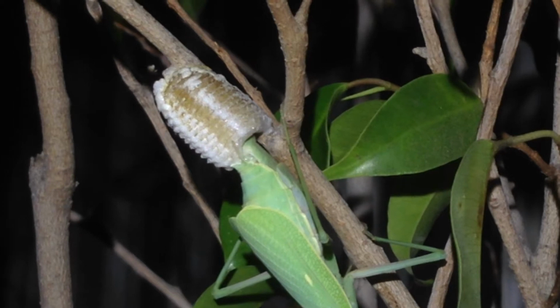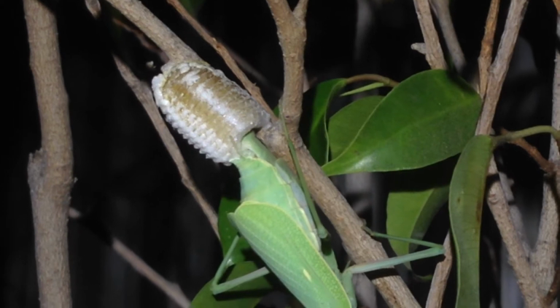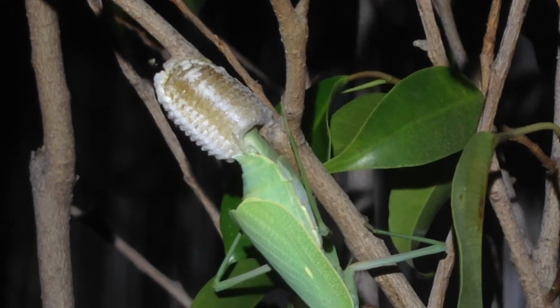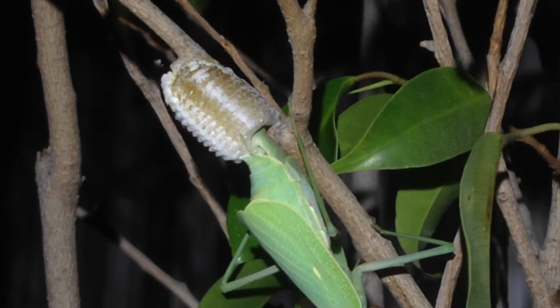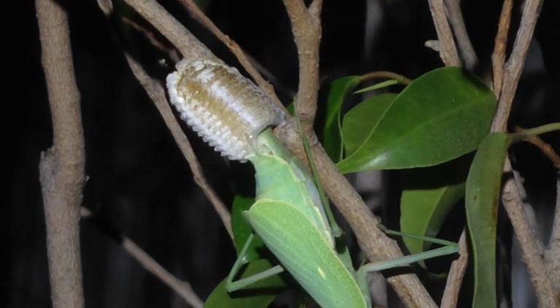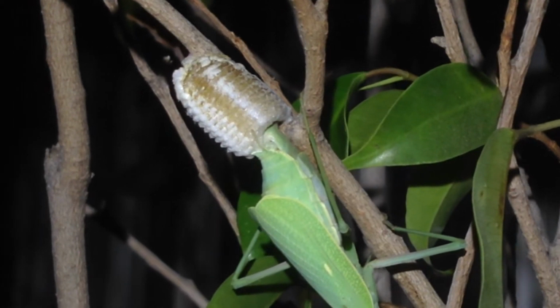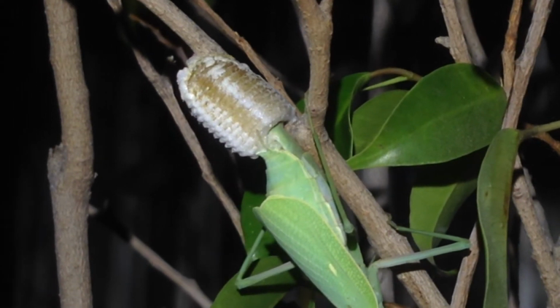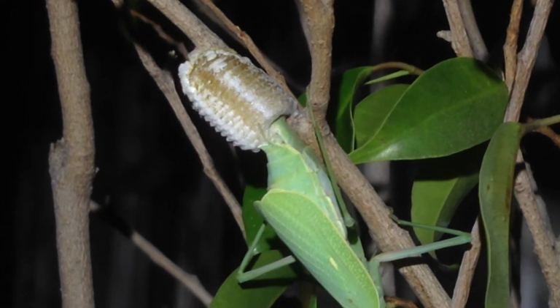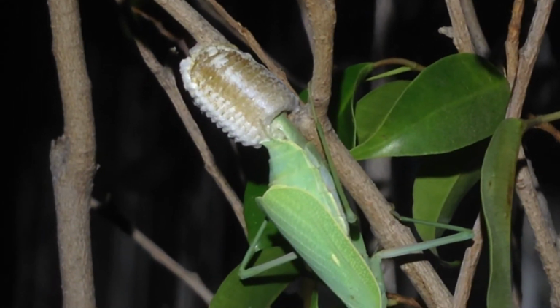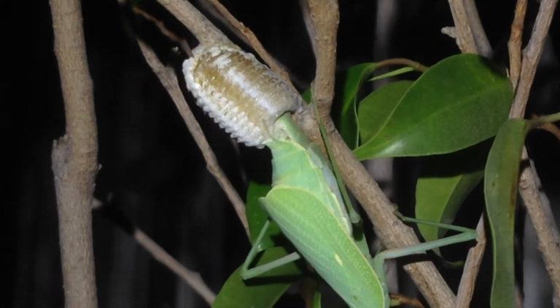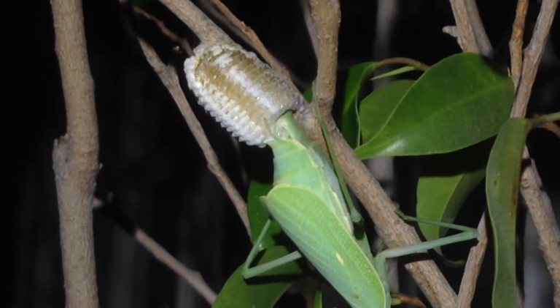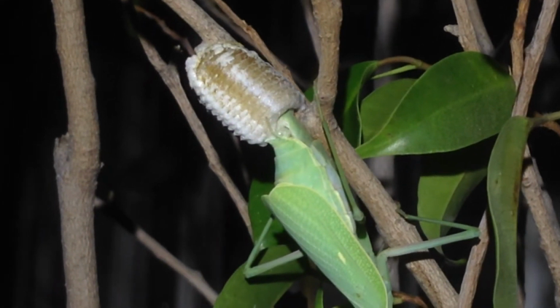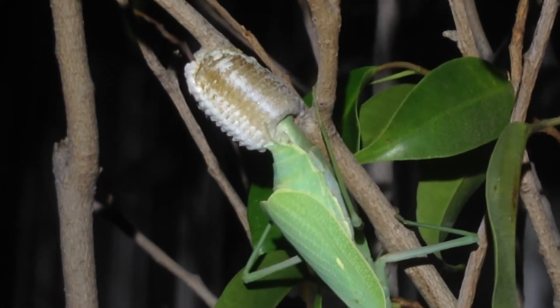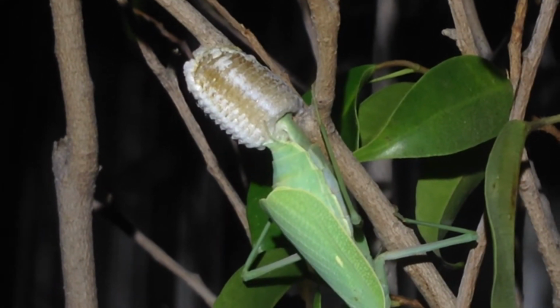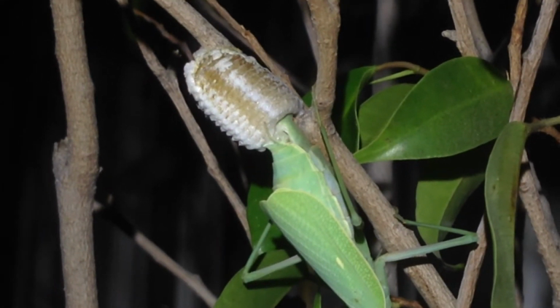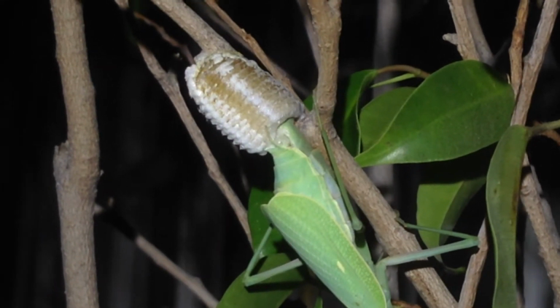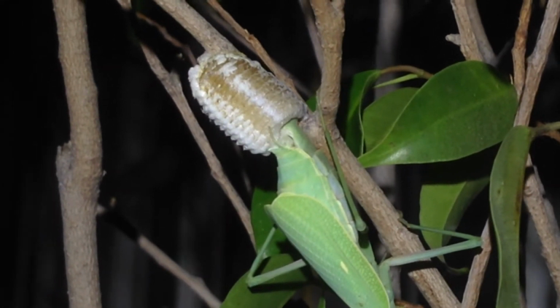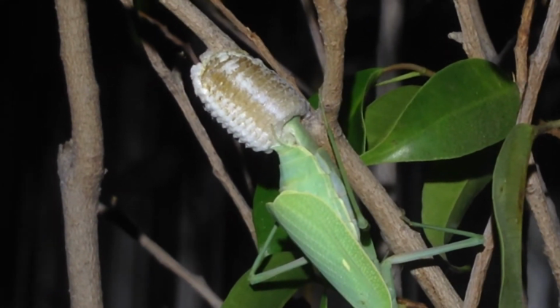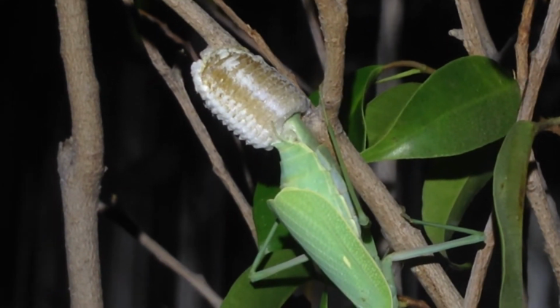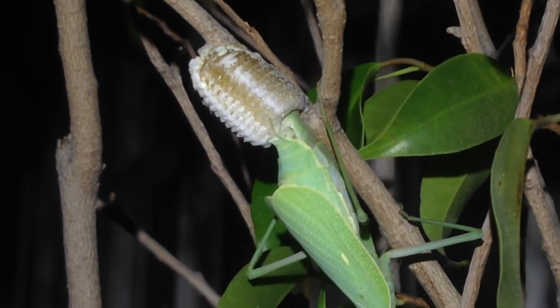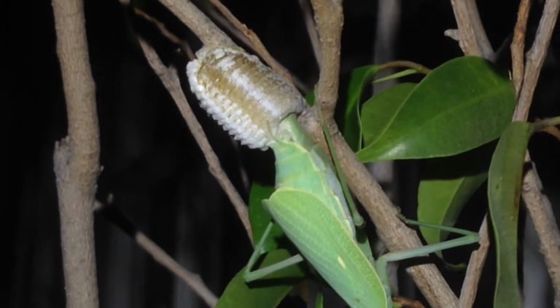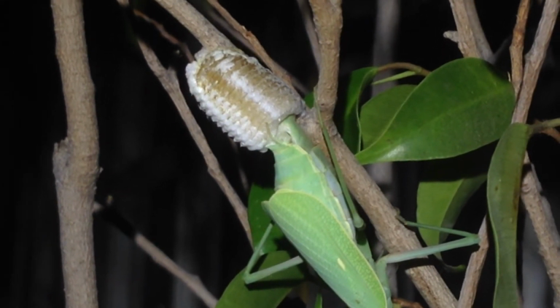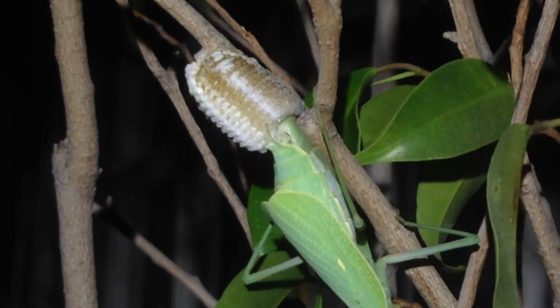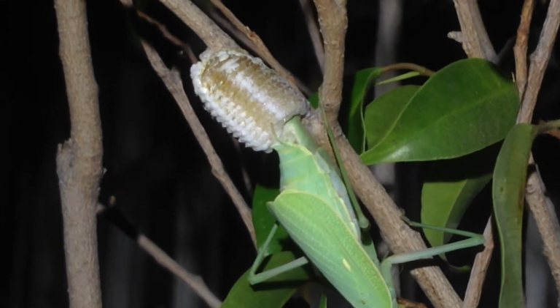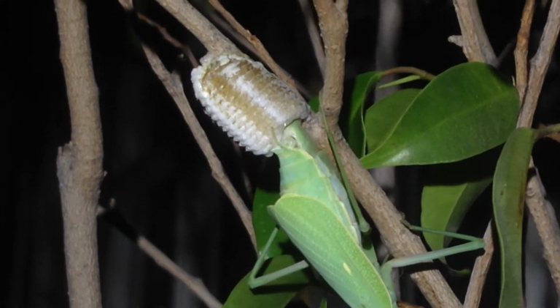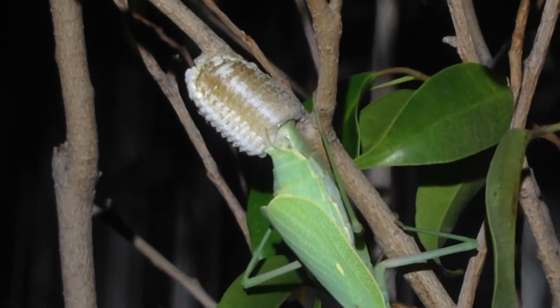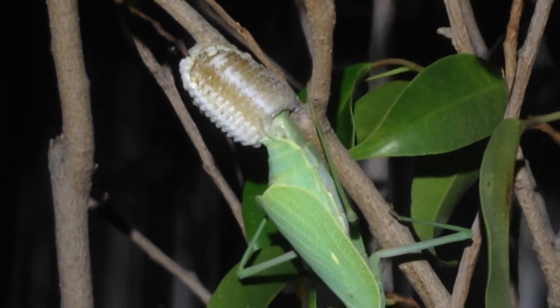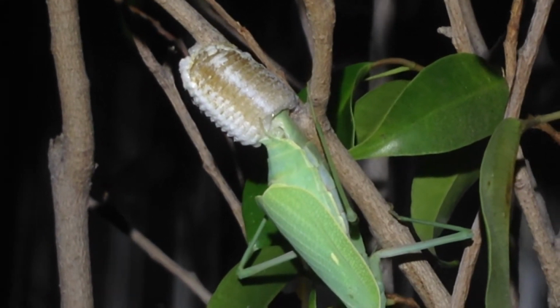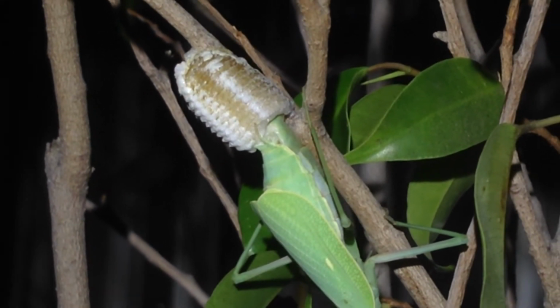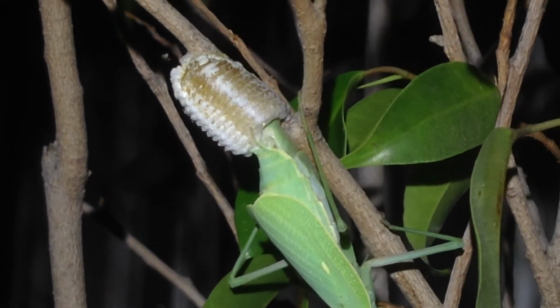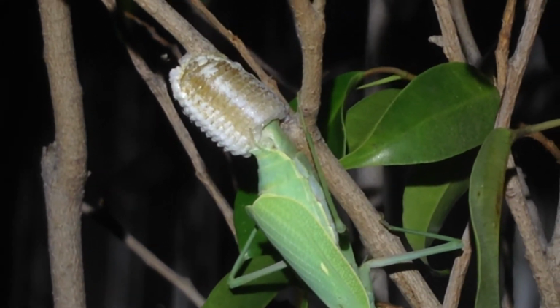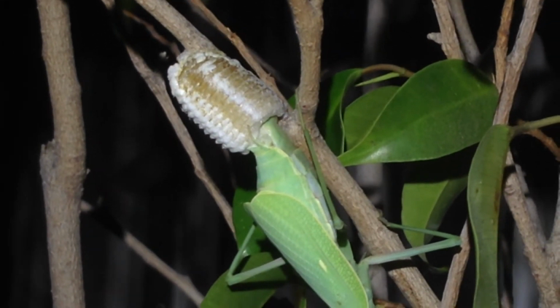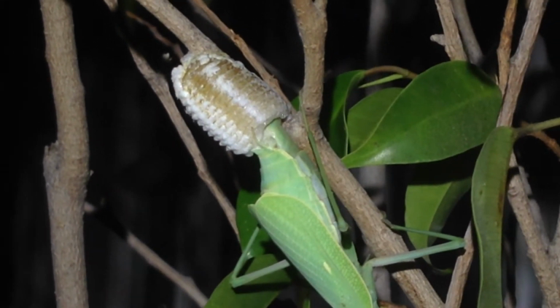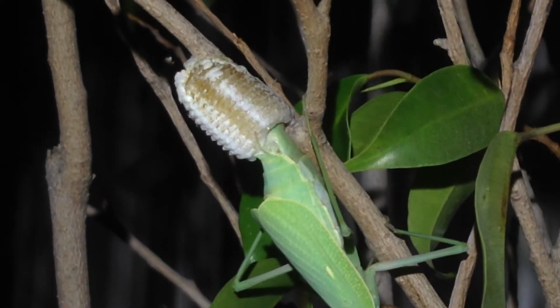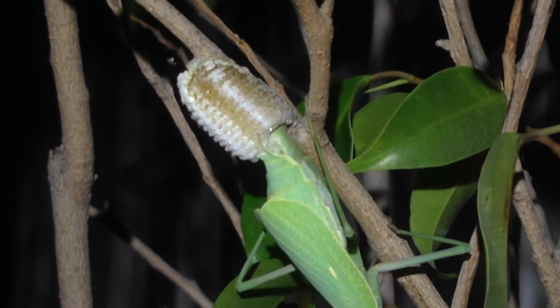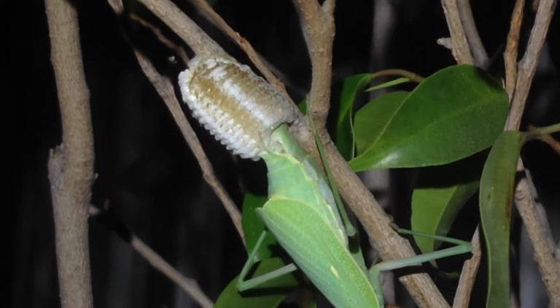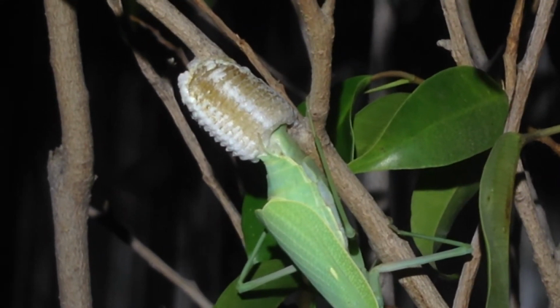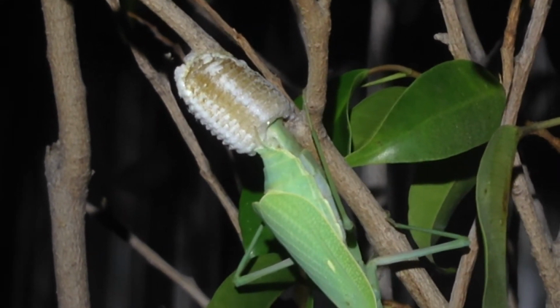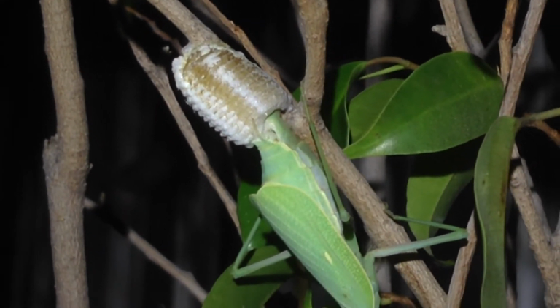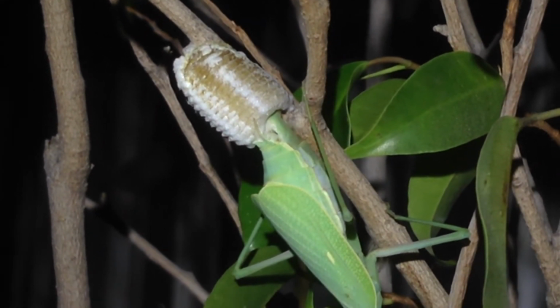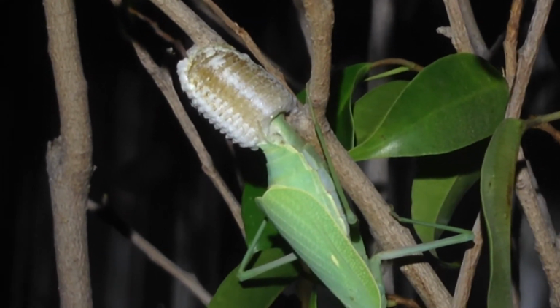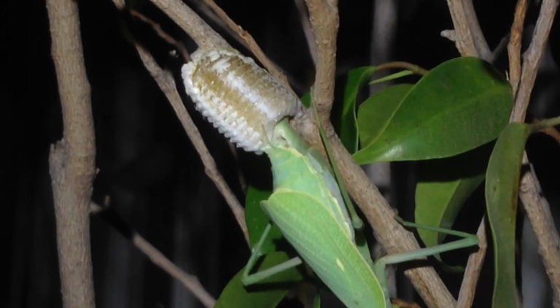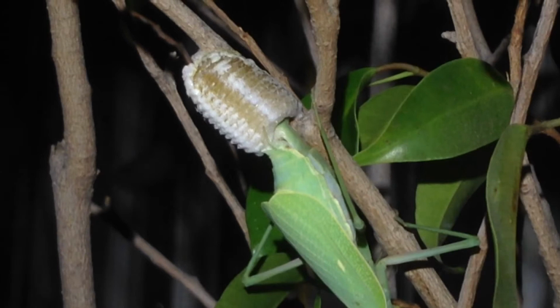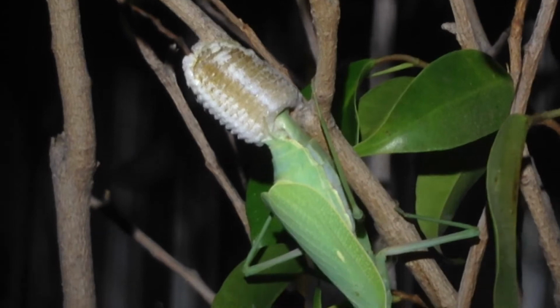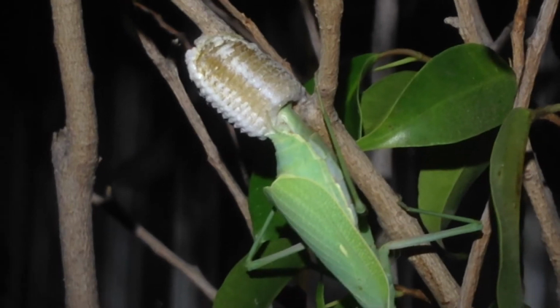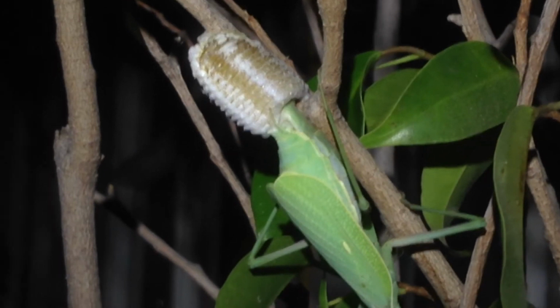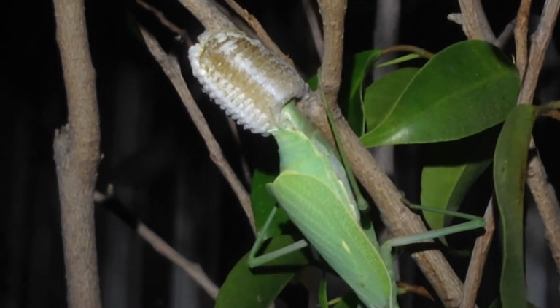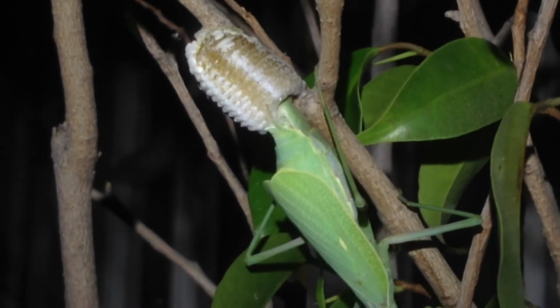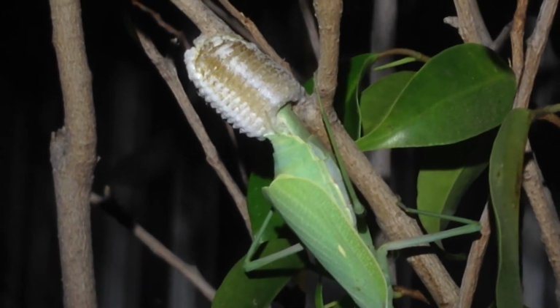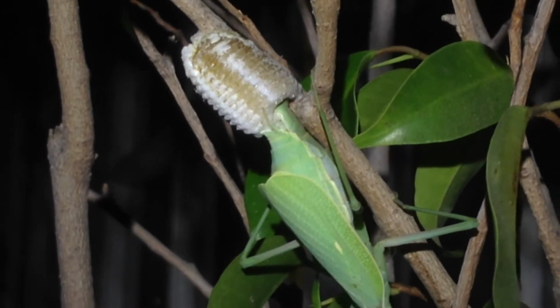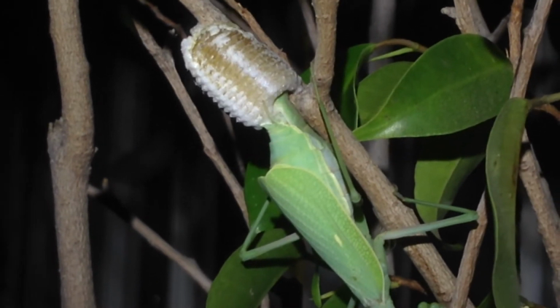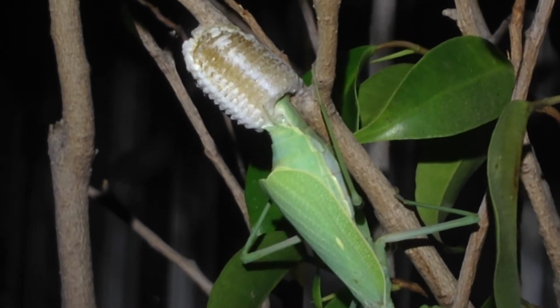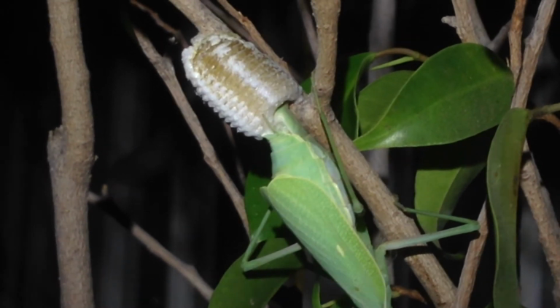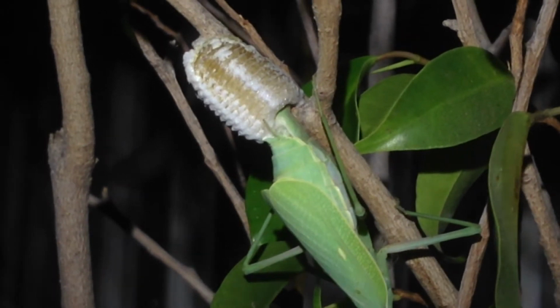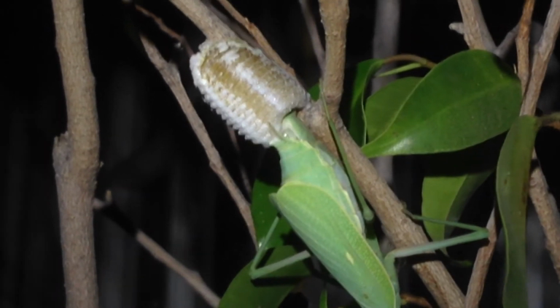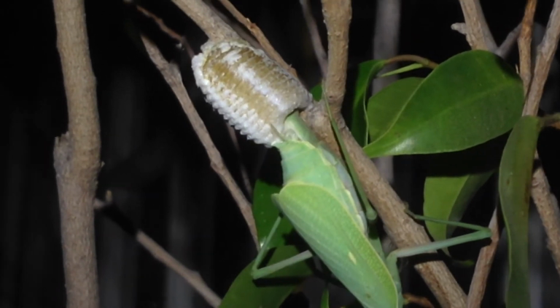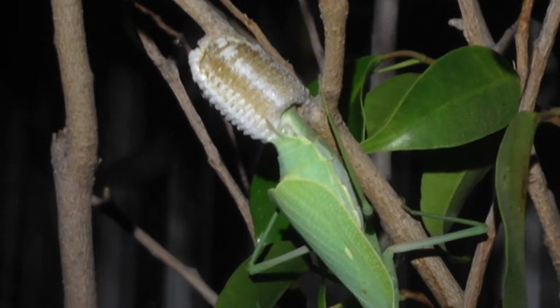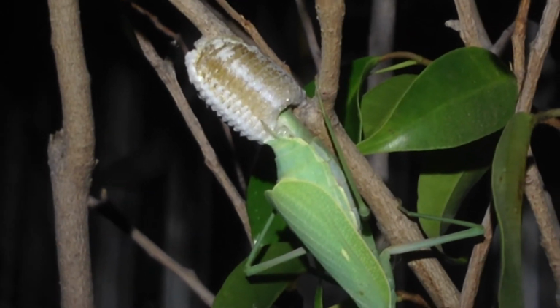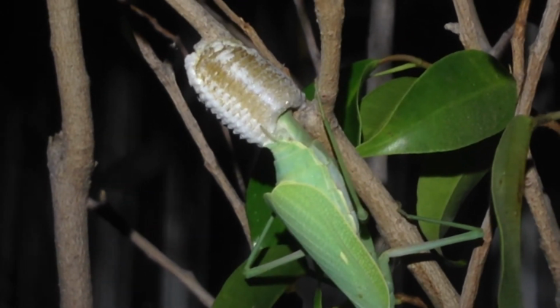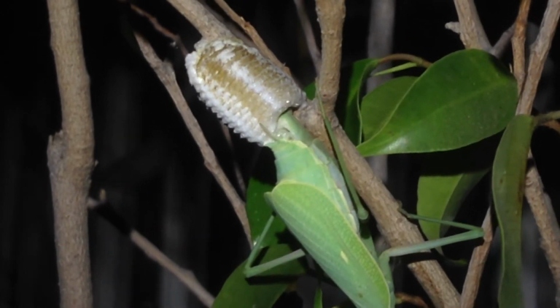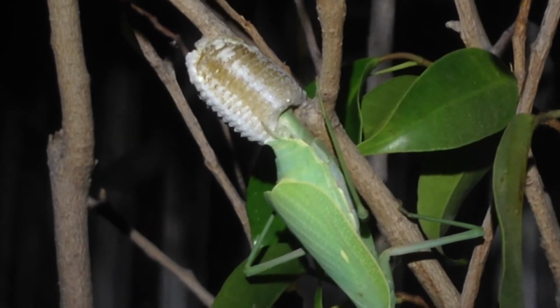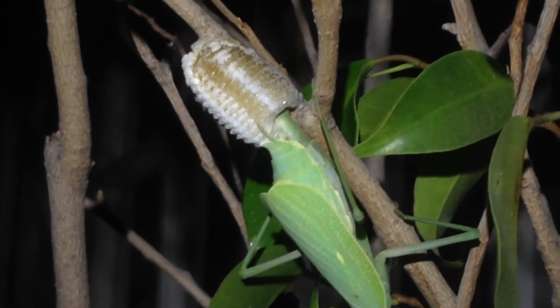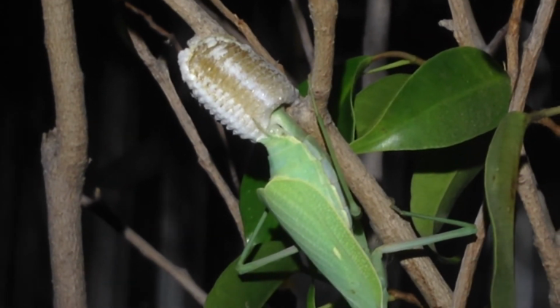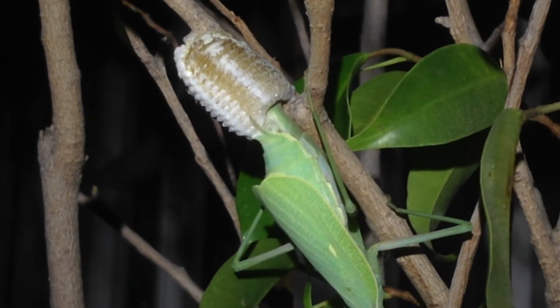Creating her very first Ootheca, which is the name for the praying mantis egg sack.